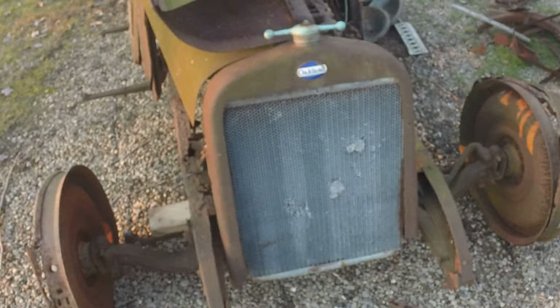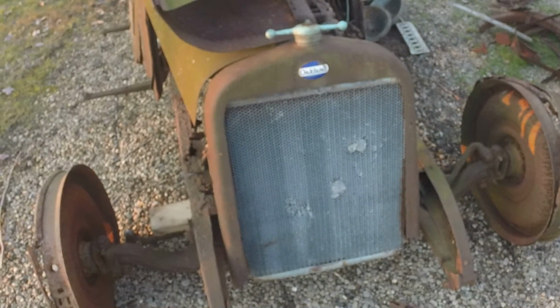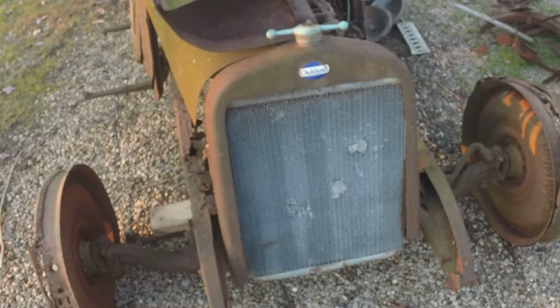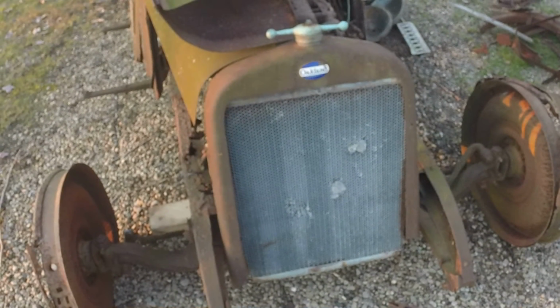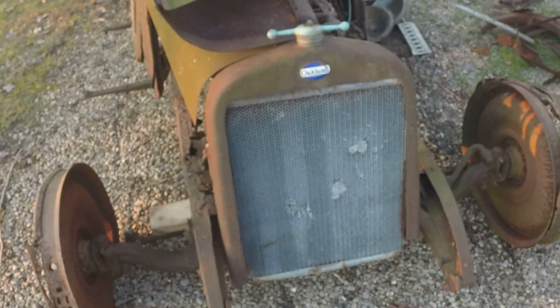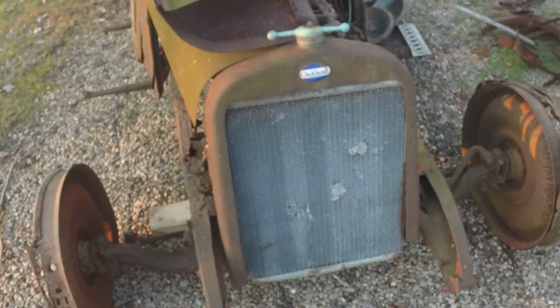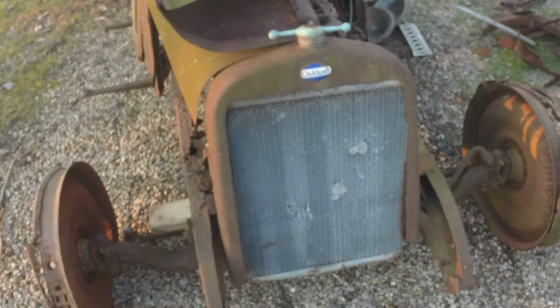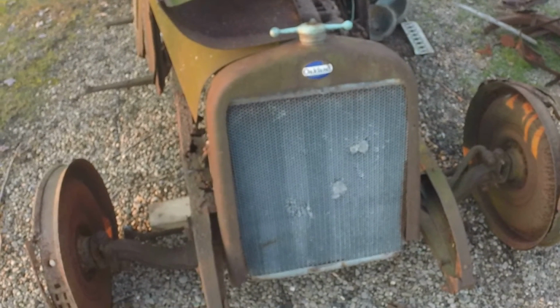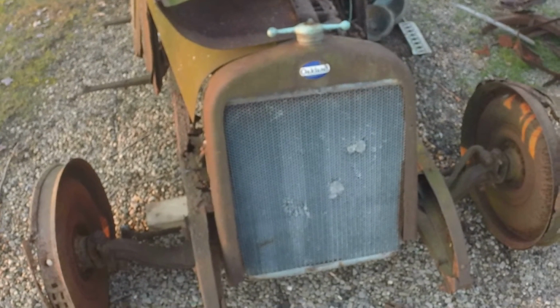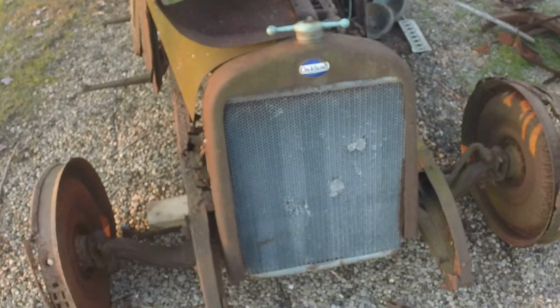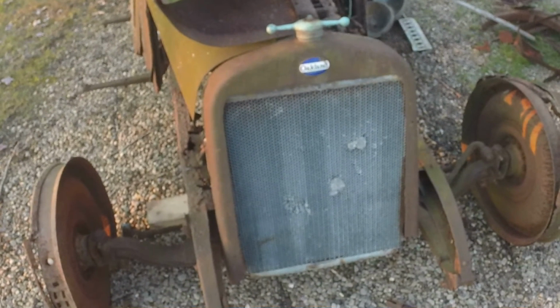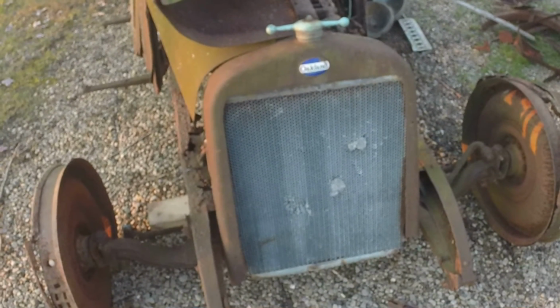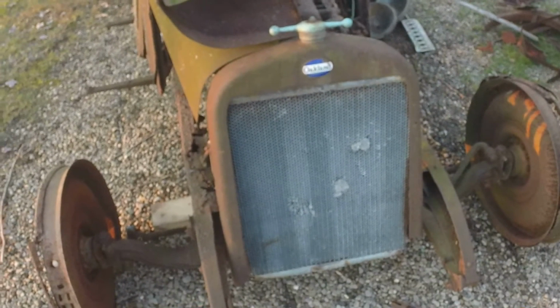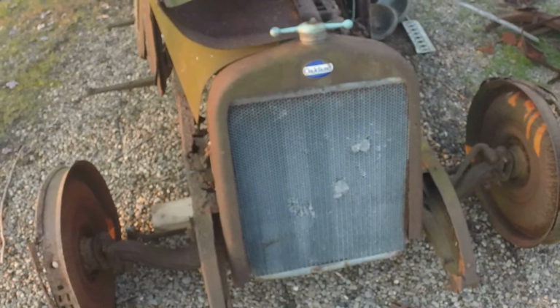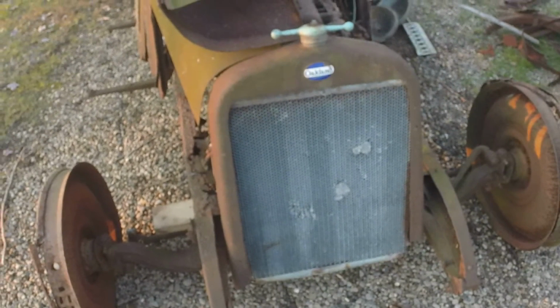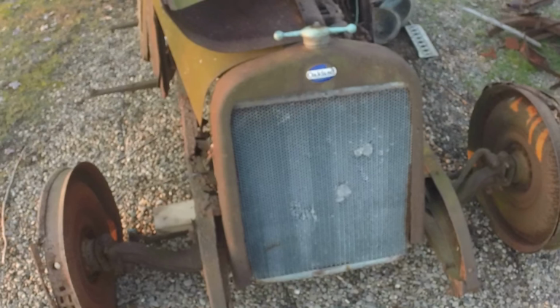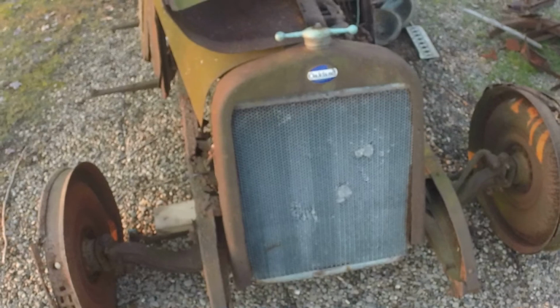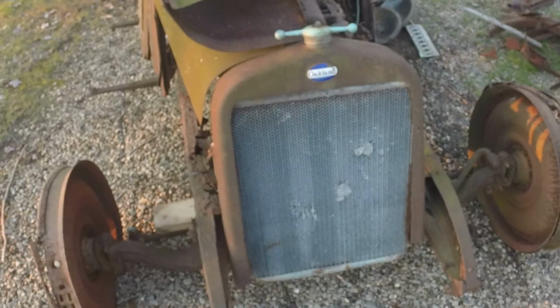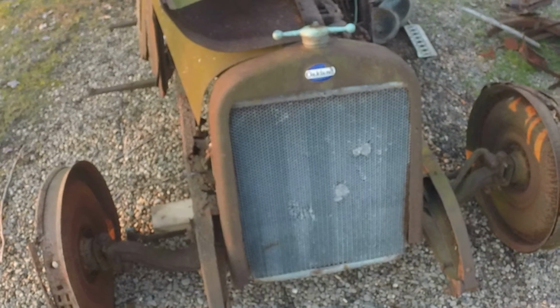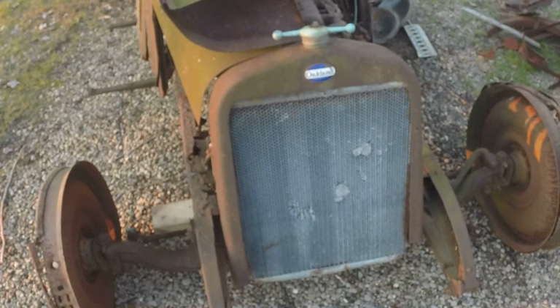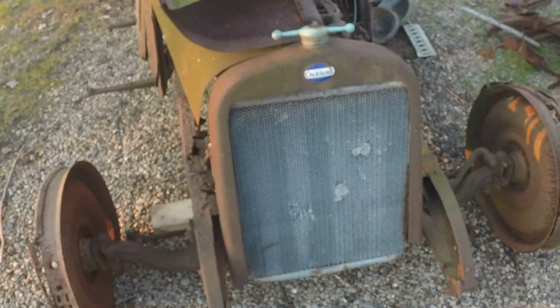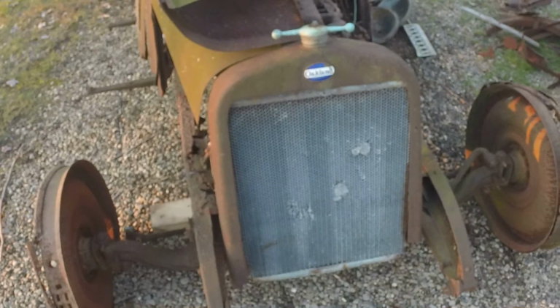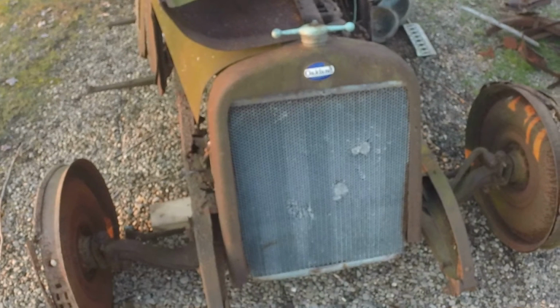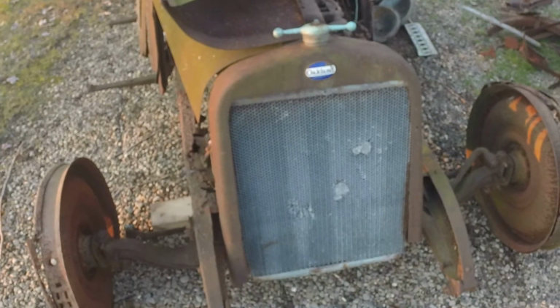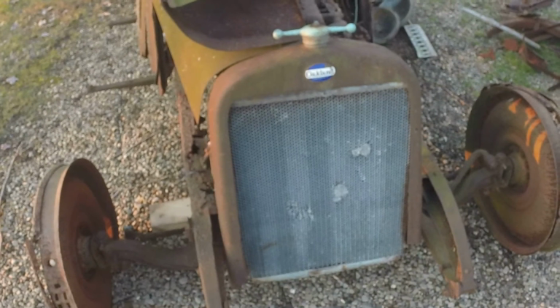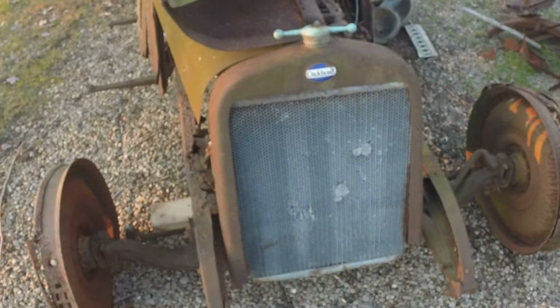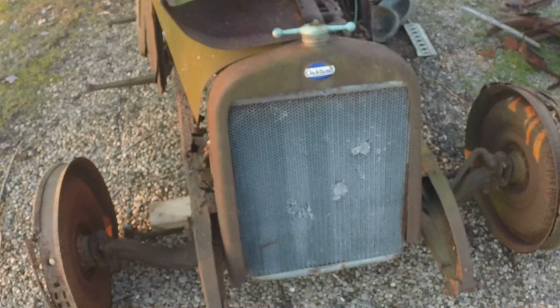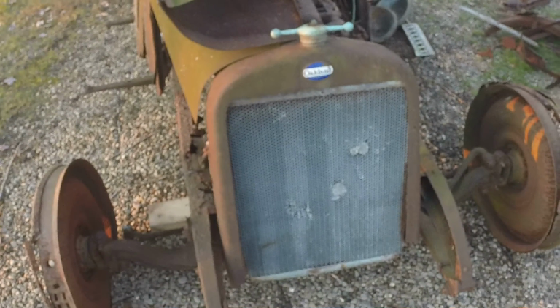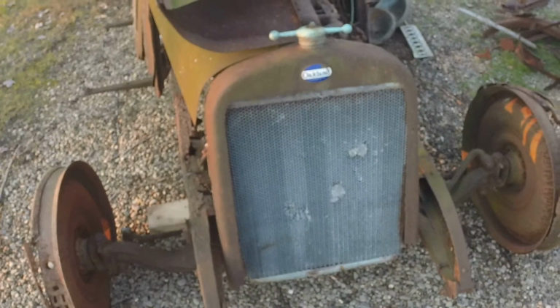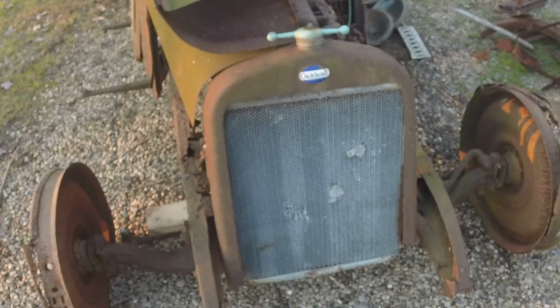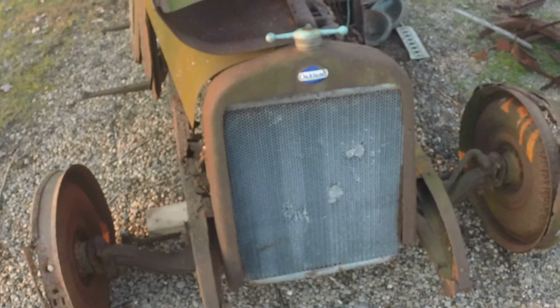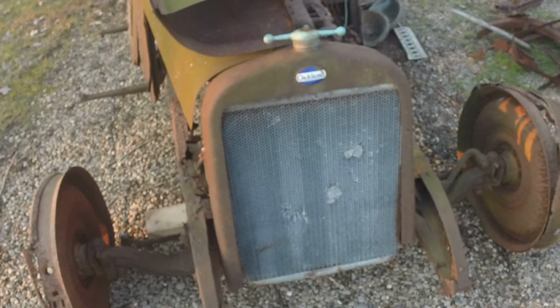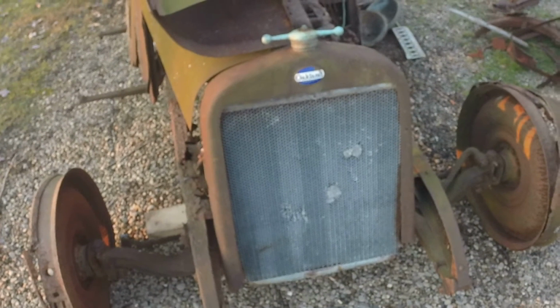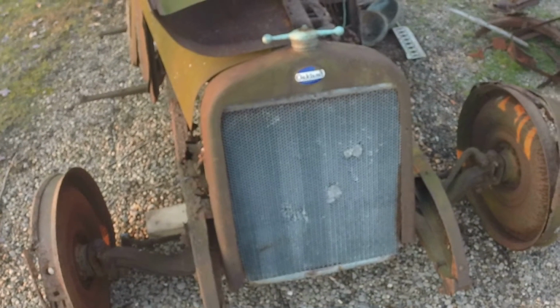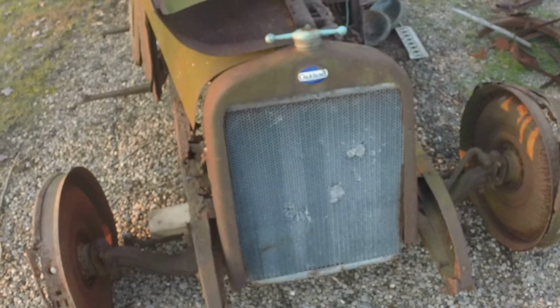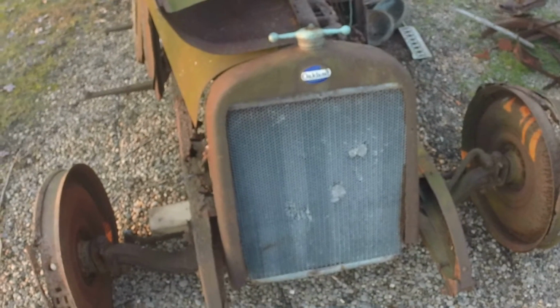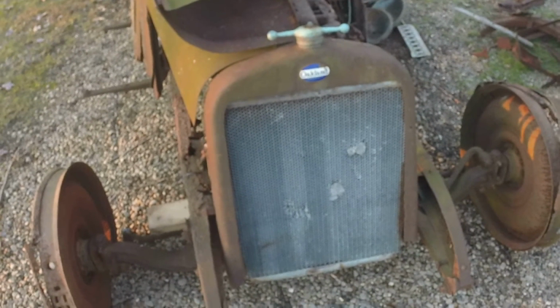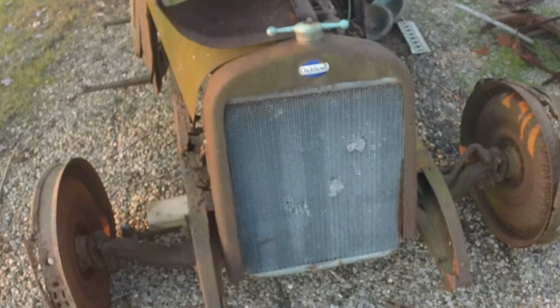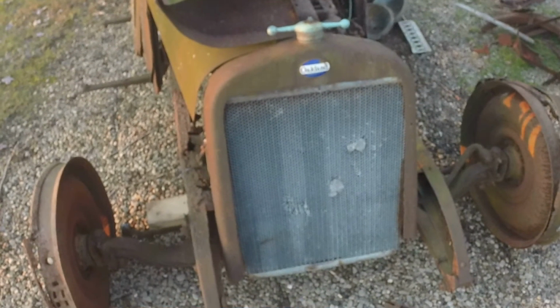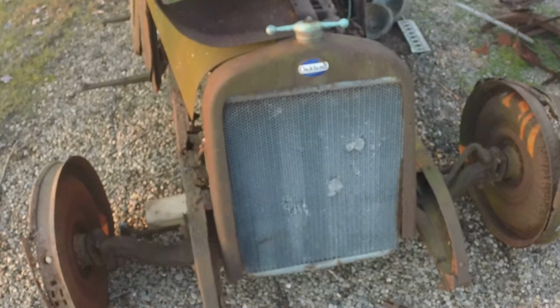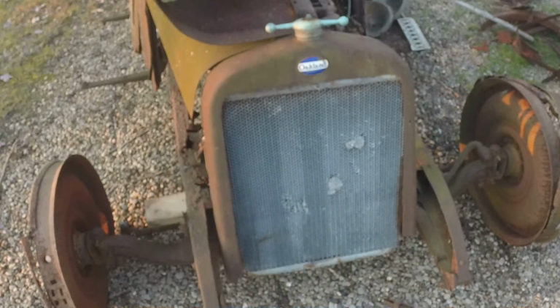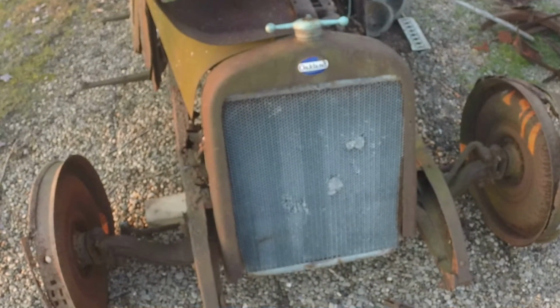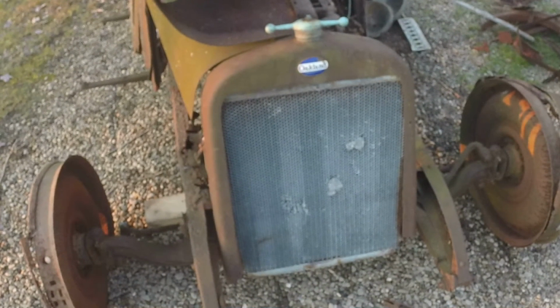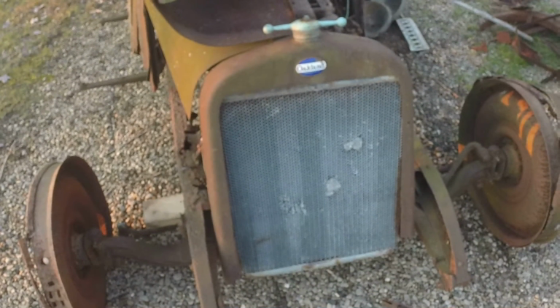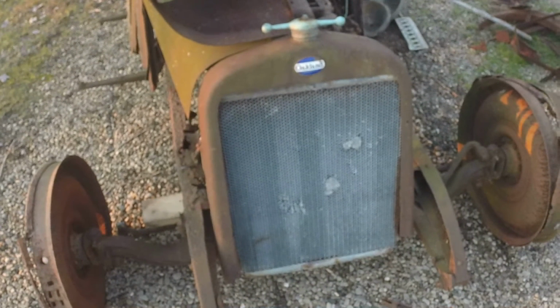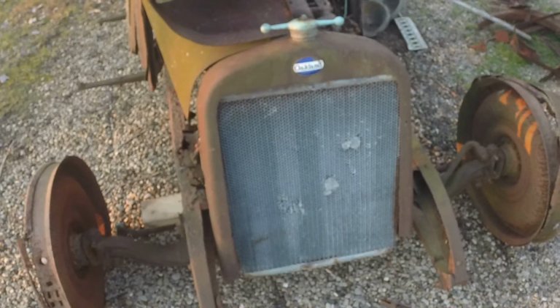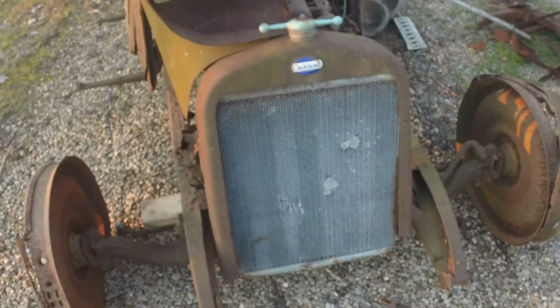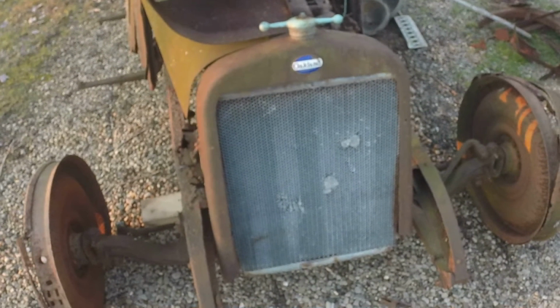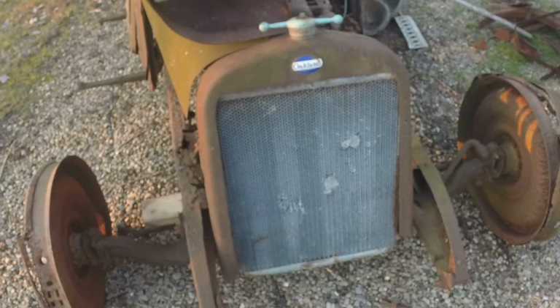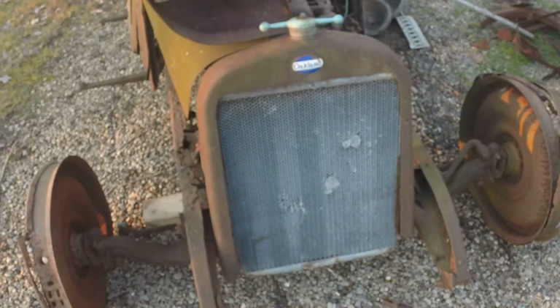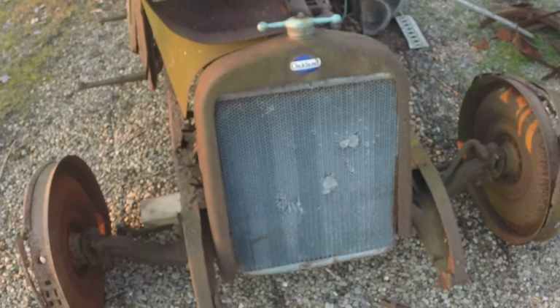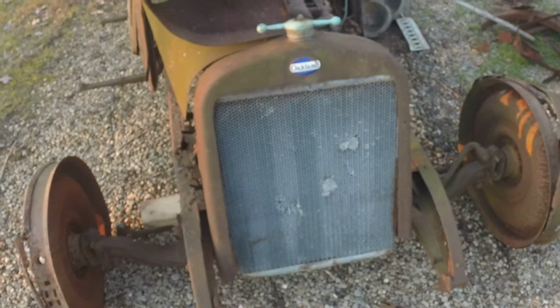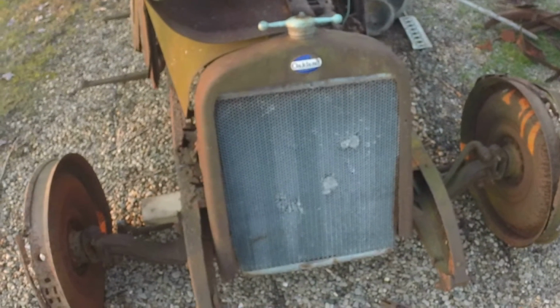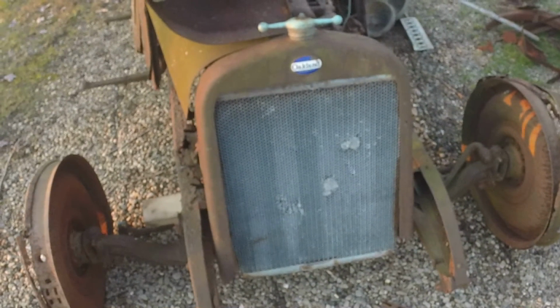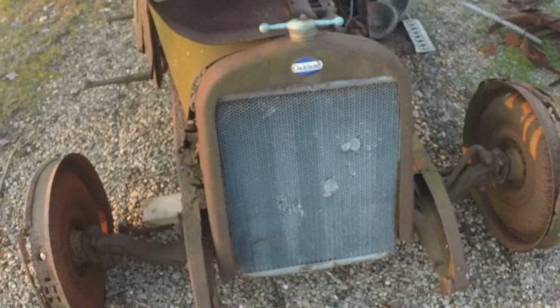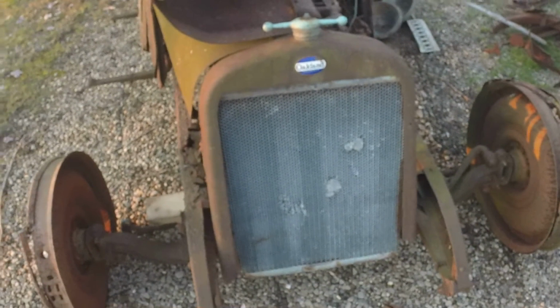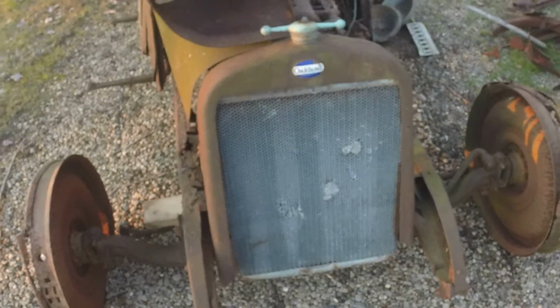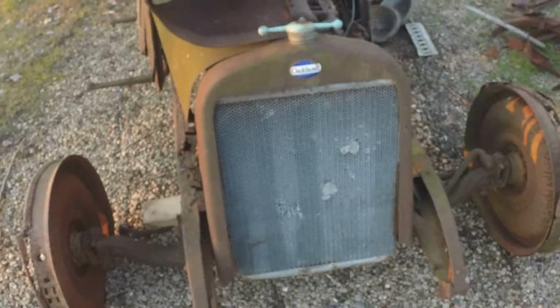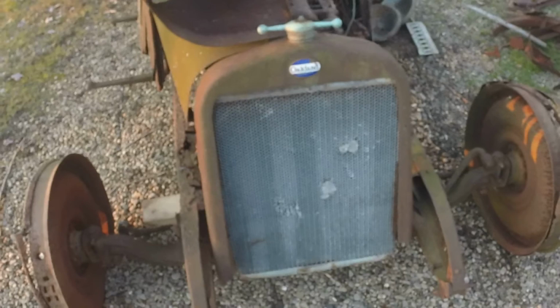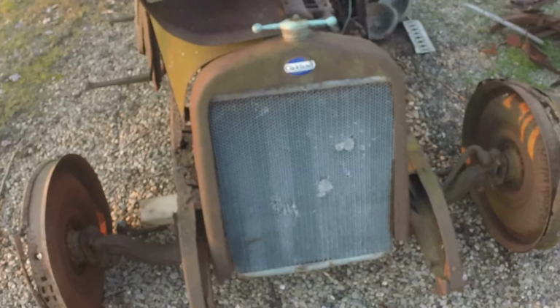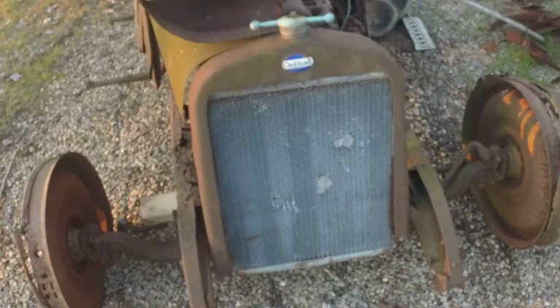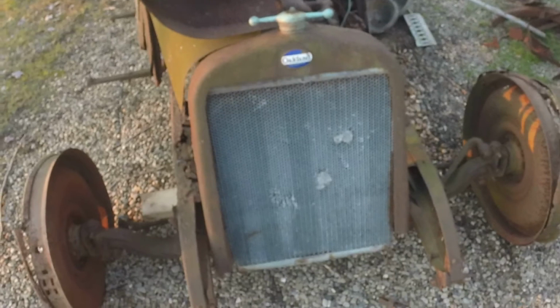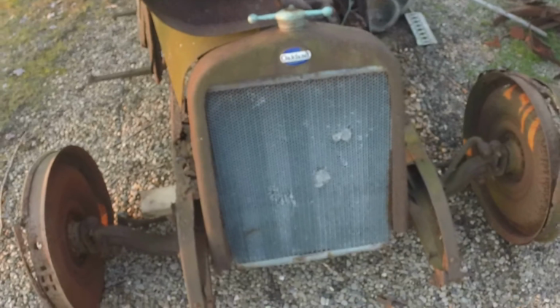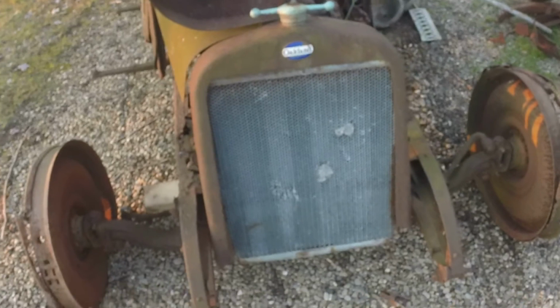There's another look at that 1923 Oakland Sports Roadster that I drug home a couple weeks ago, or what's left of it.